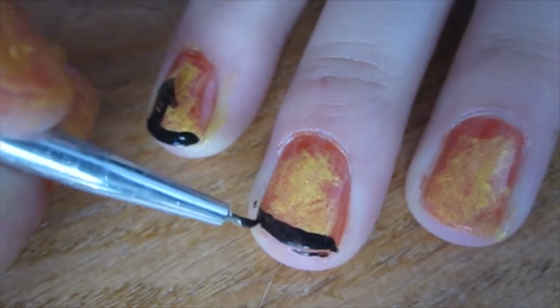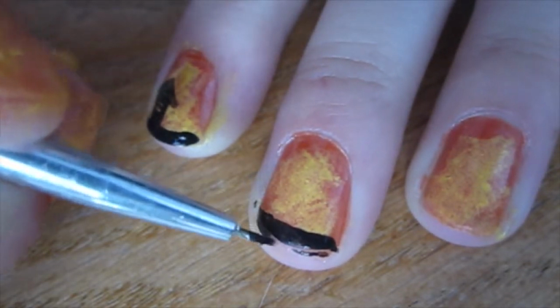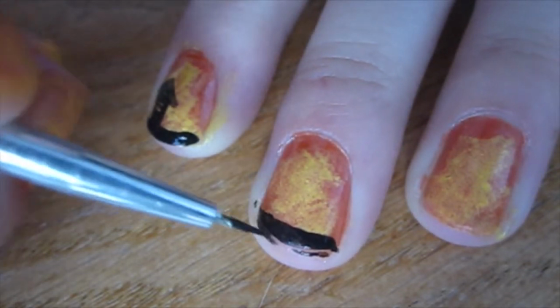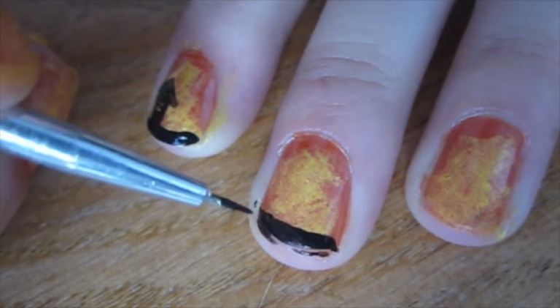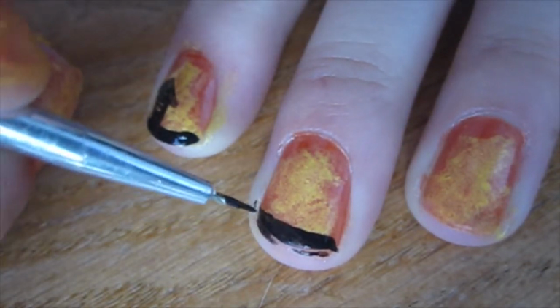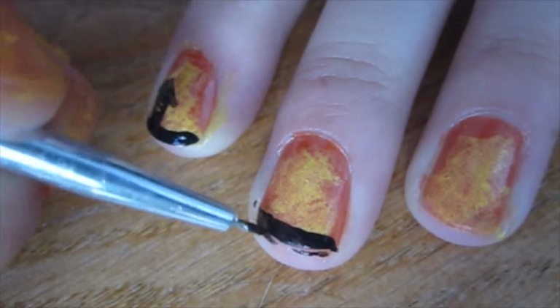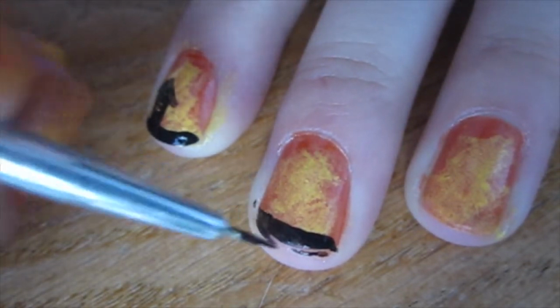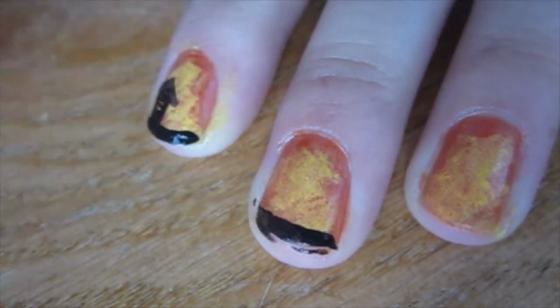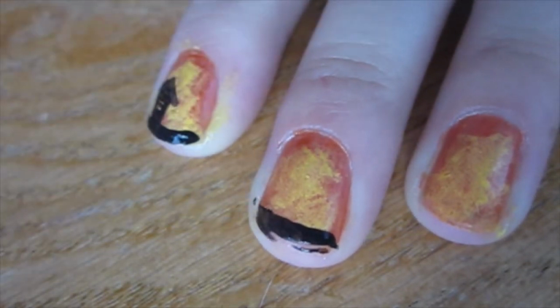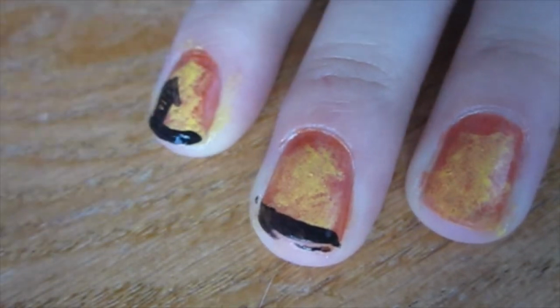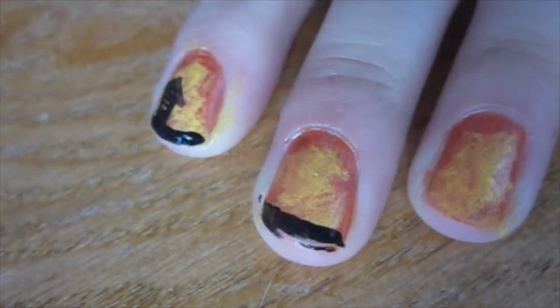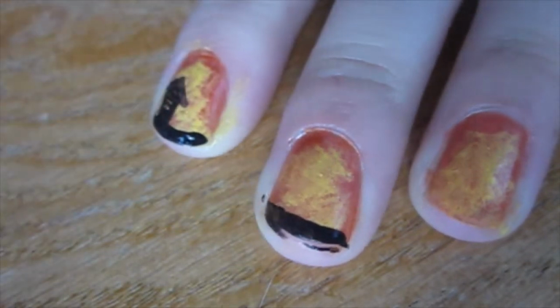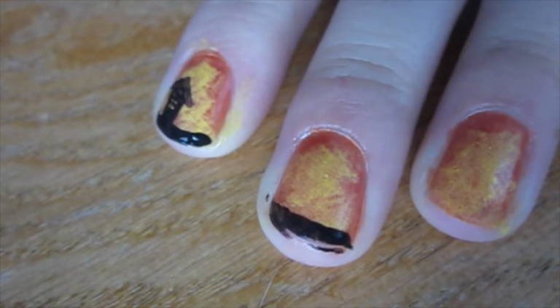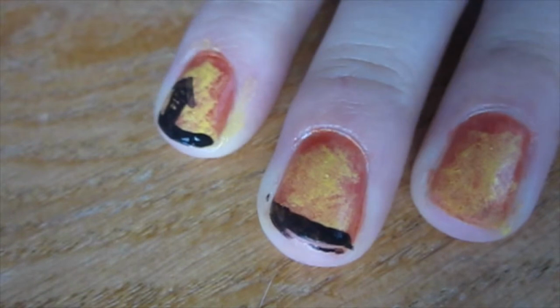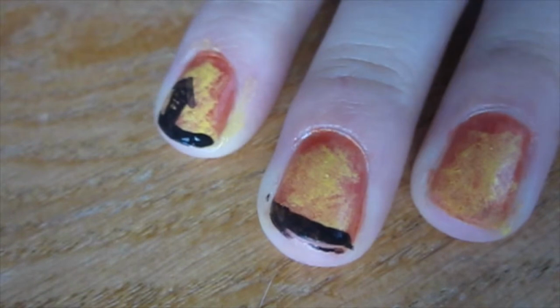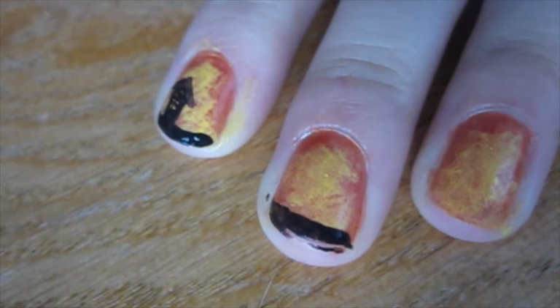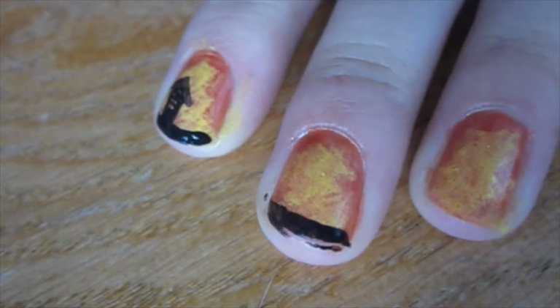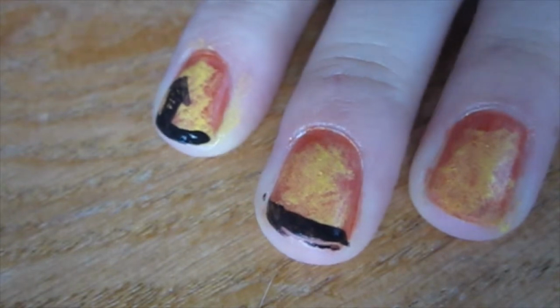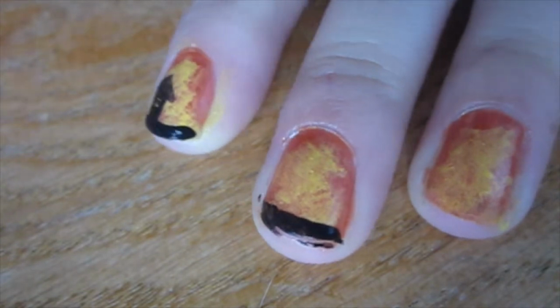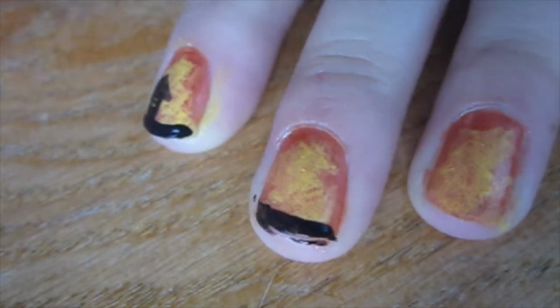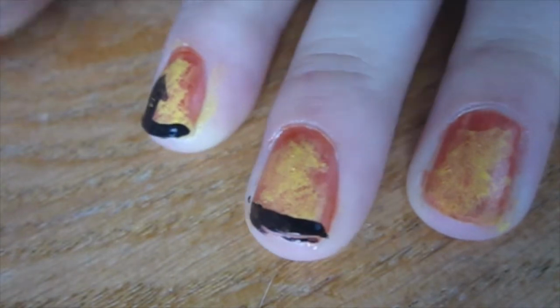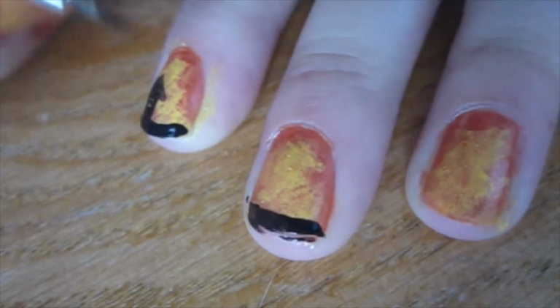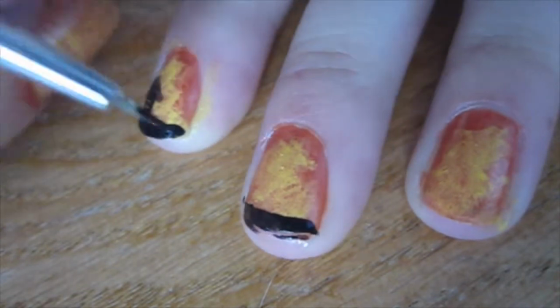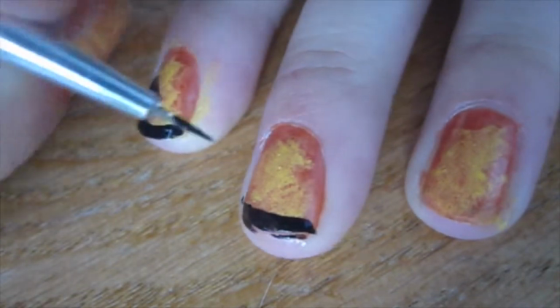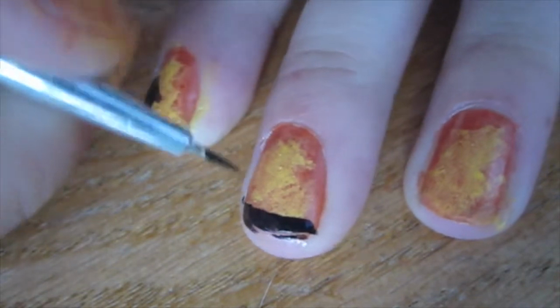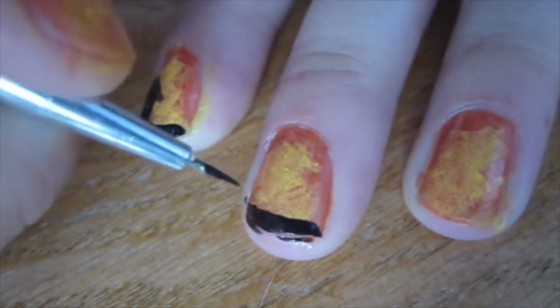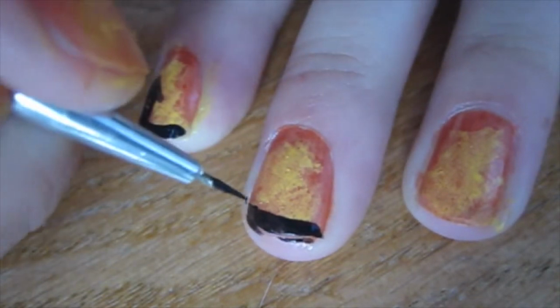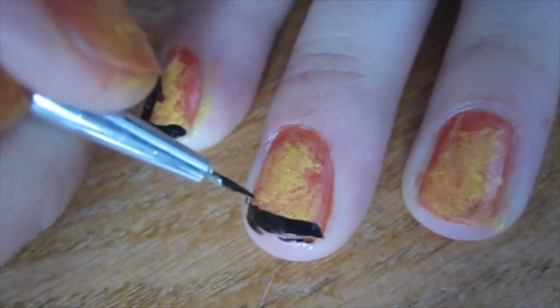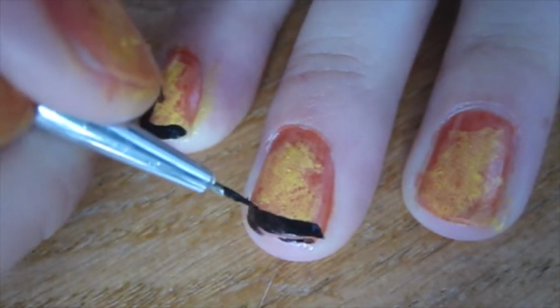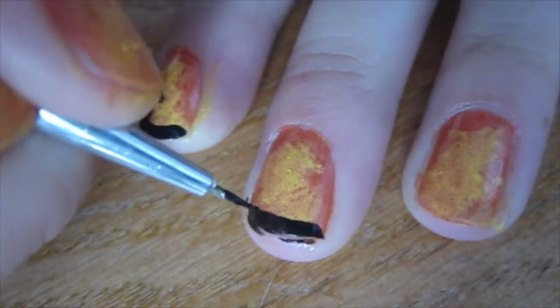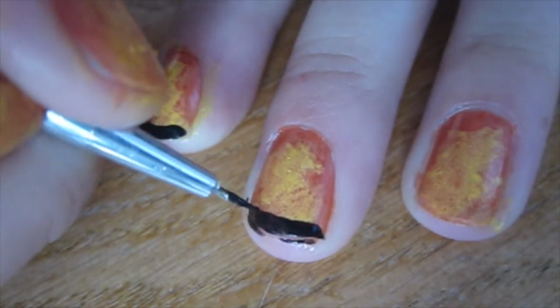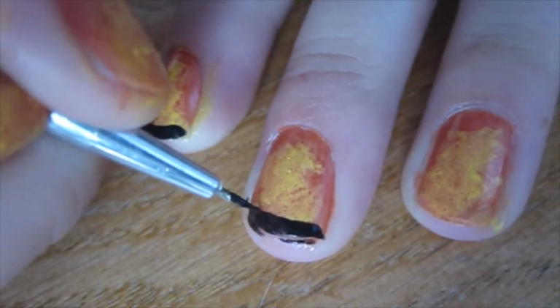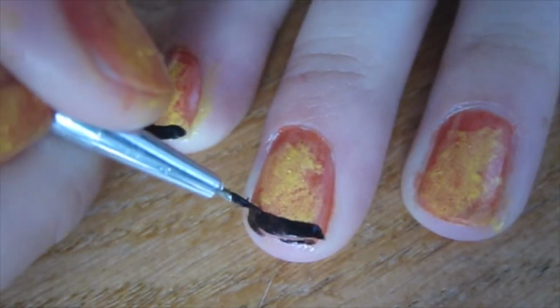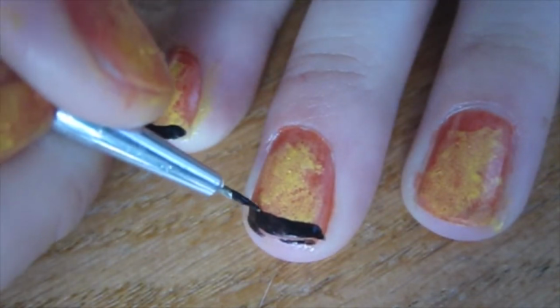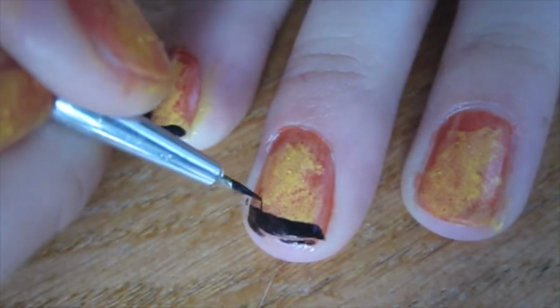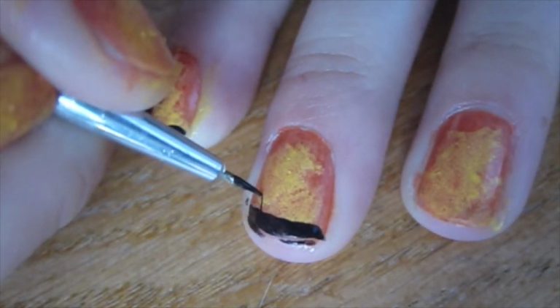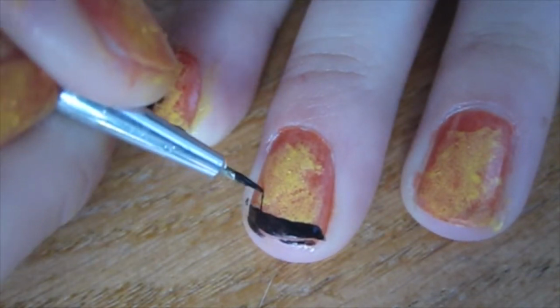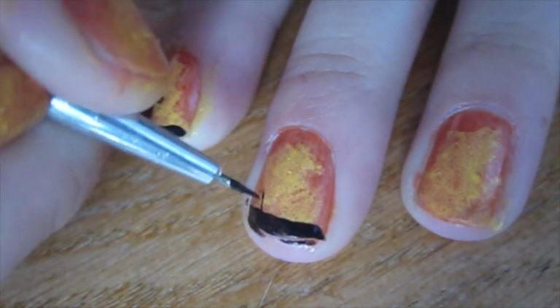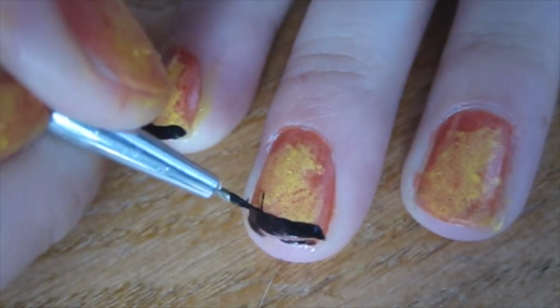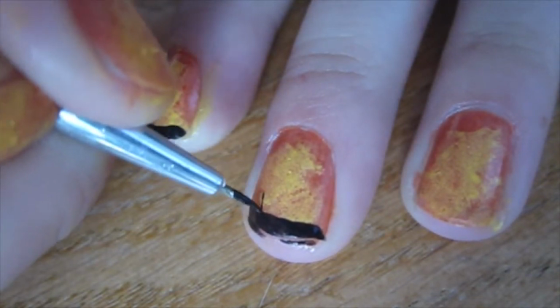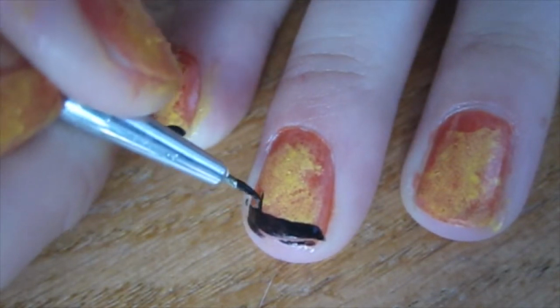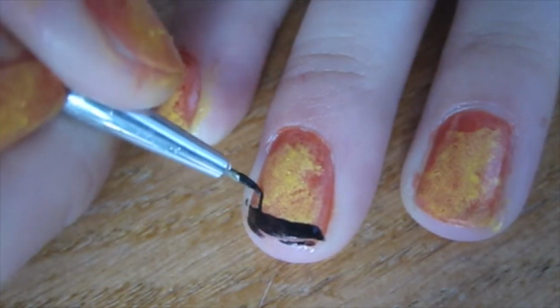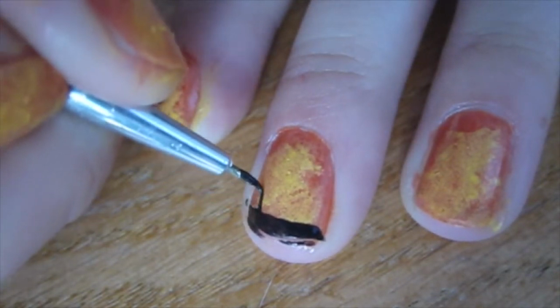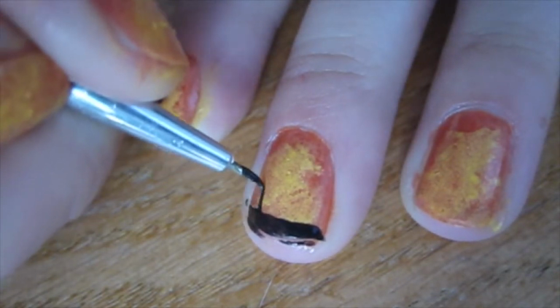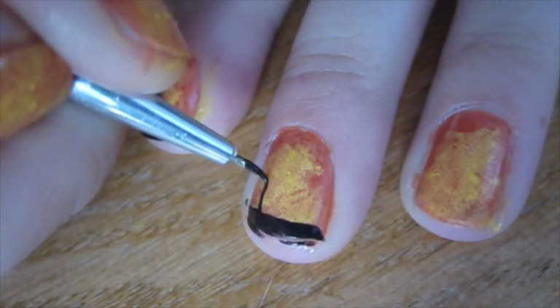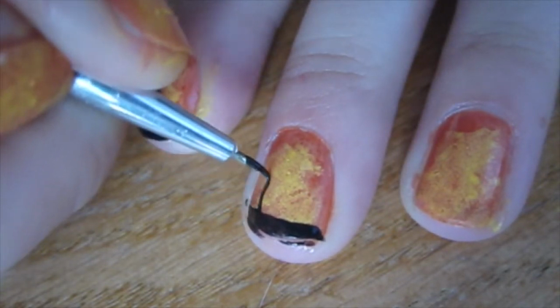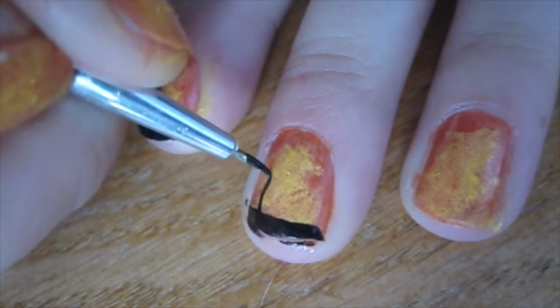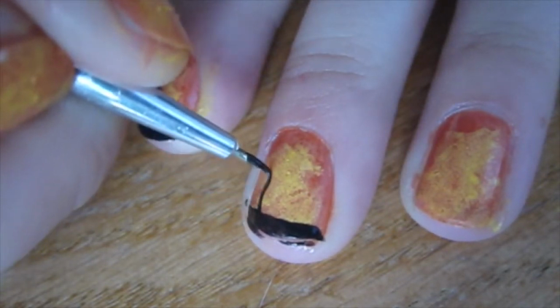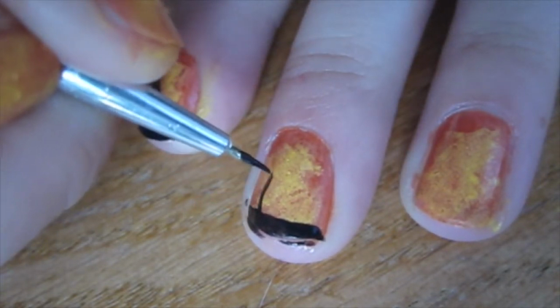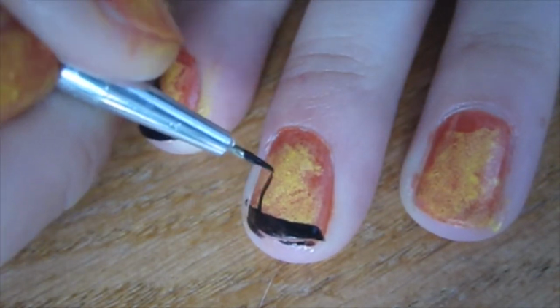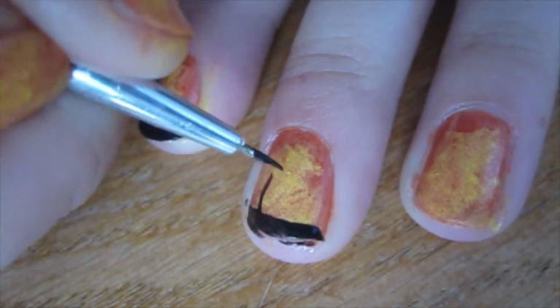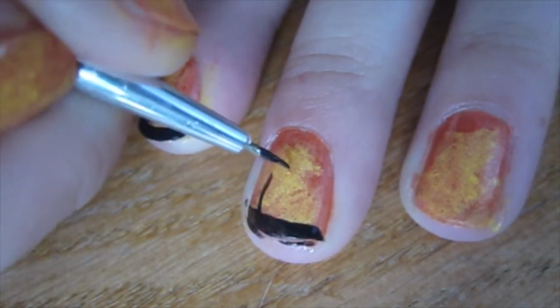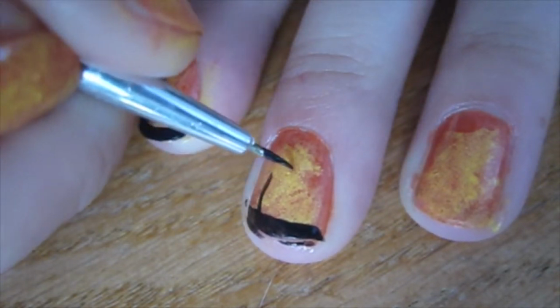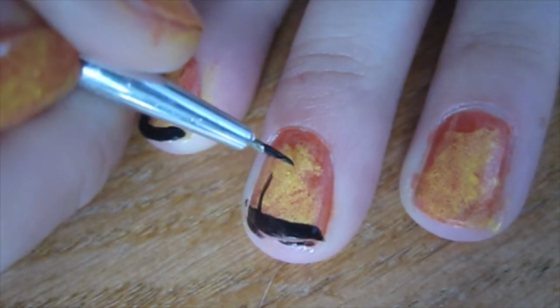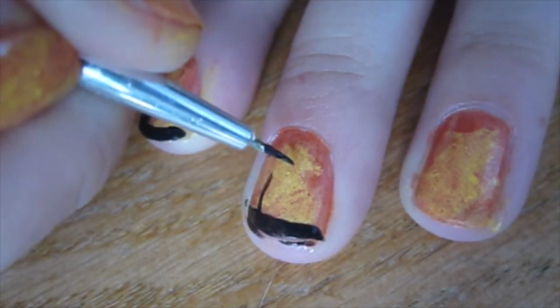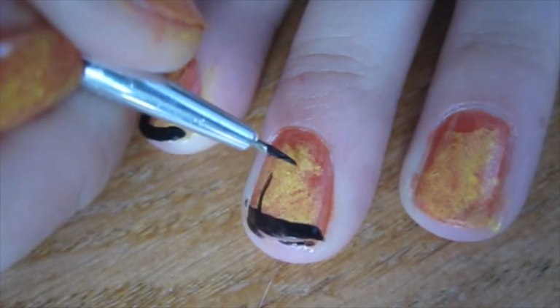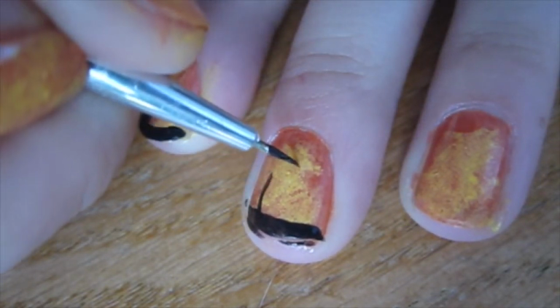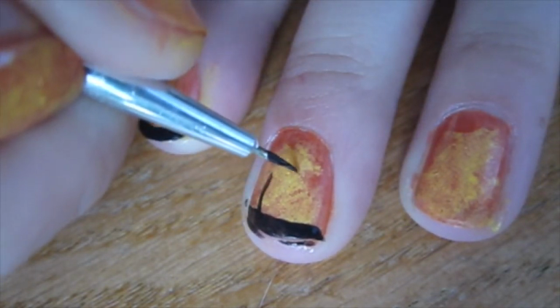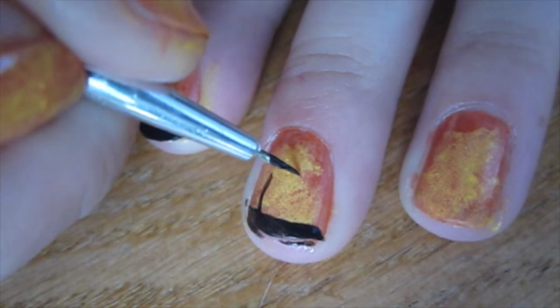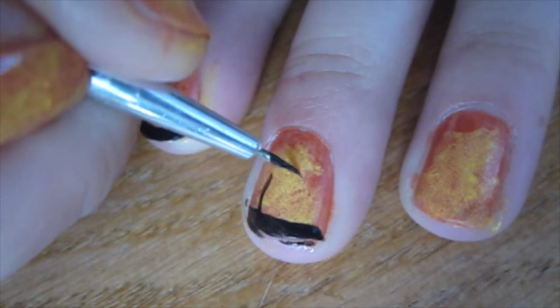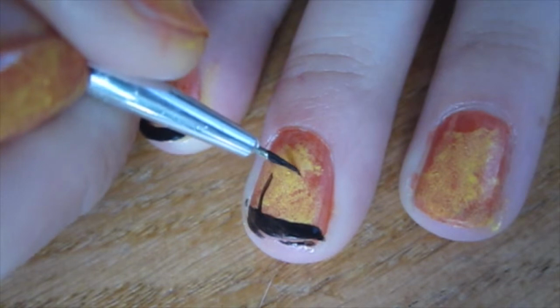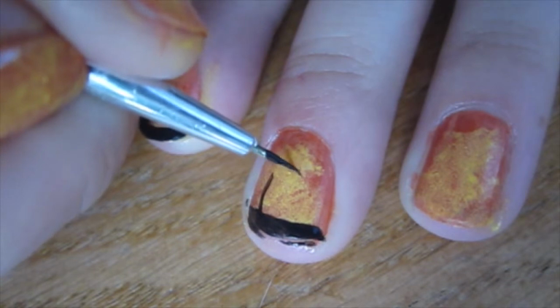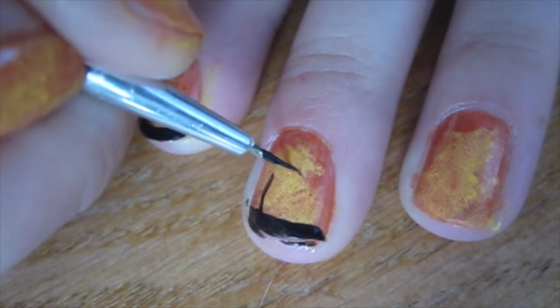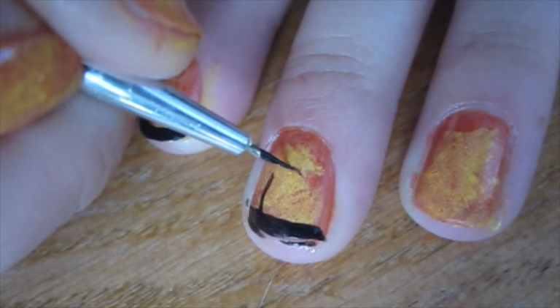For the next nail, I'm adding a black French mani and then a bunch of wispy lines to create a spooky dead-looking tree.